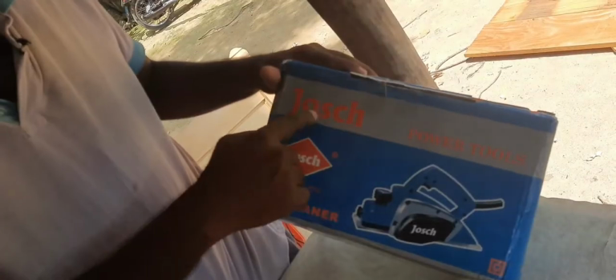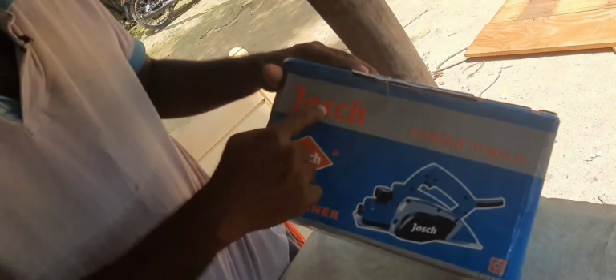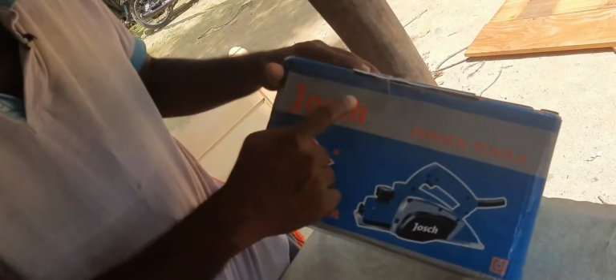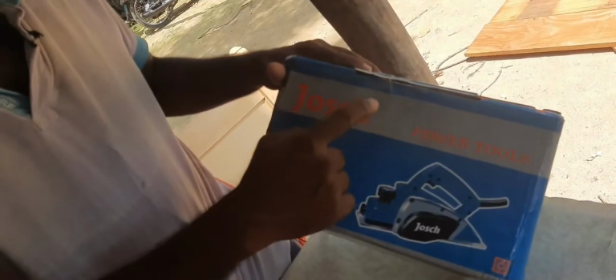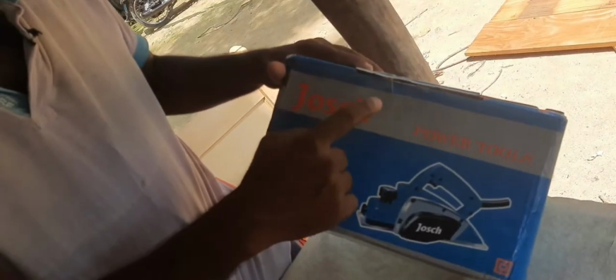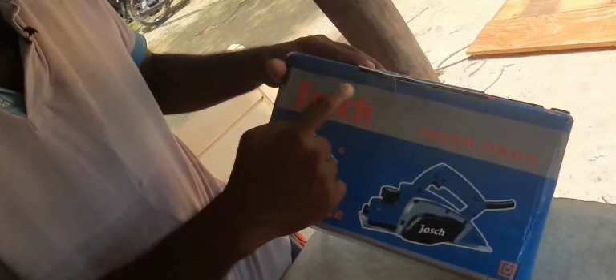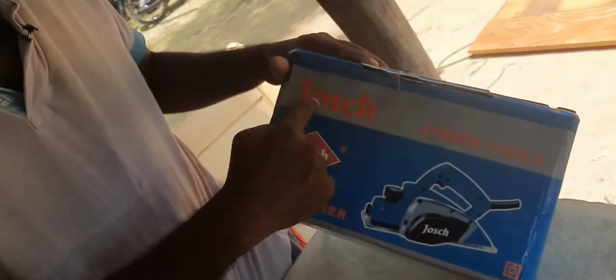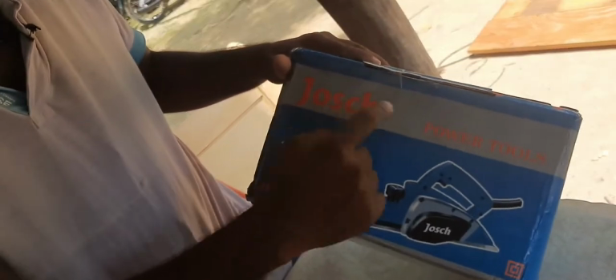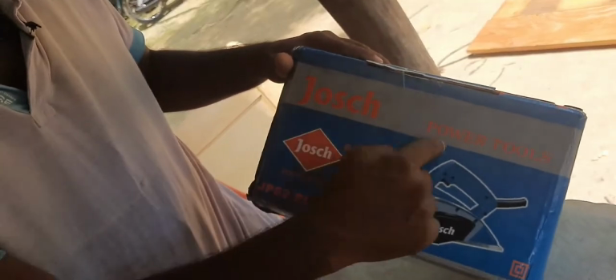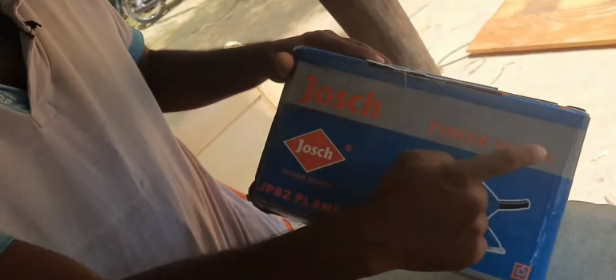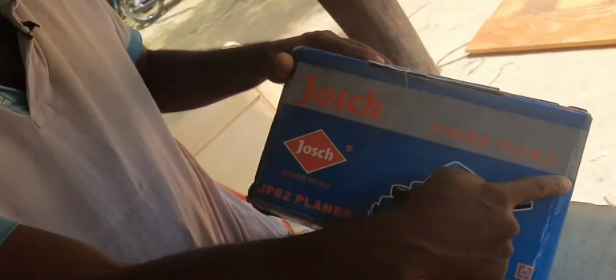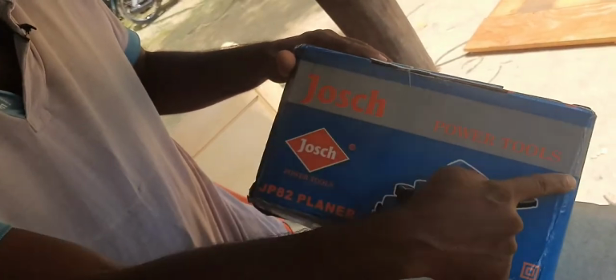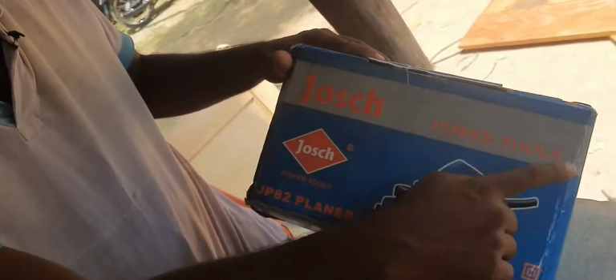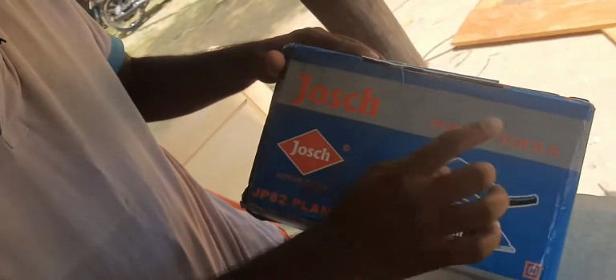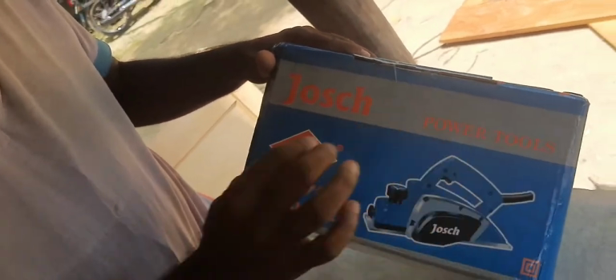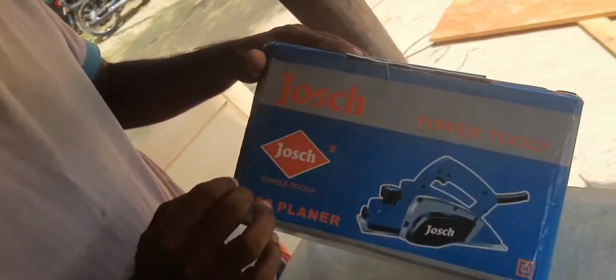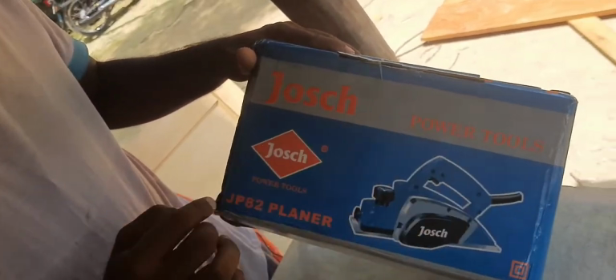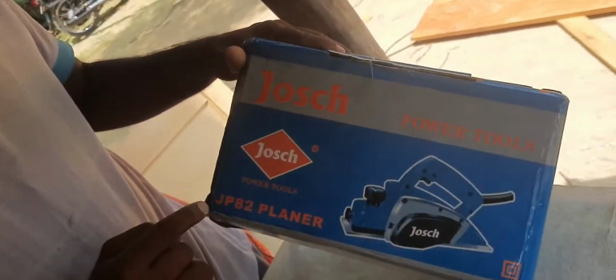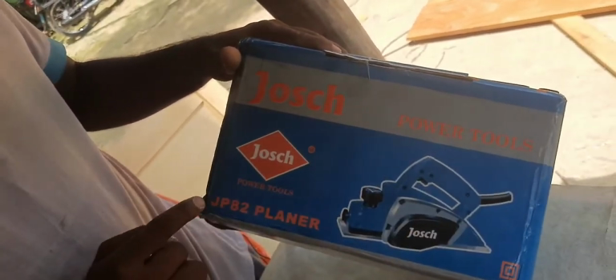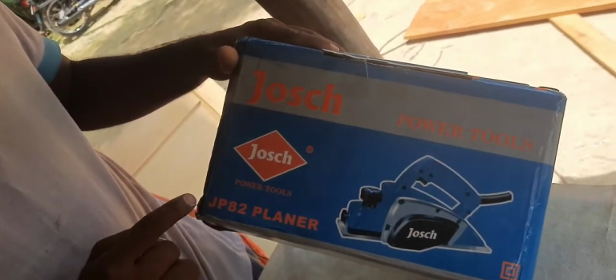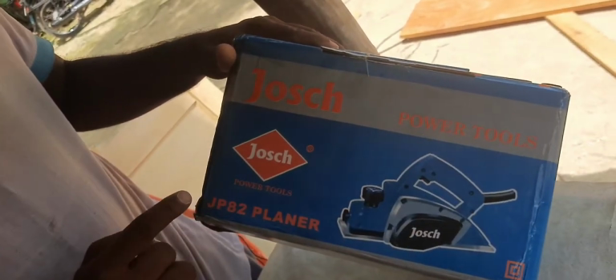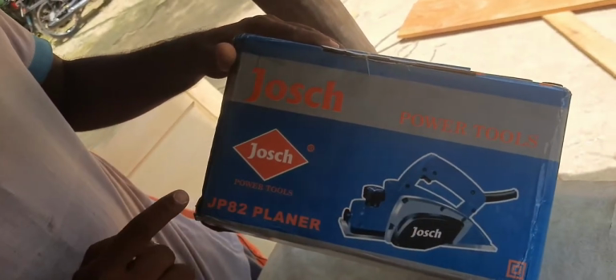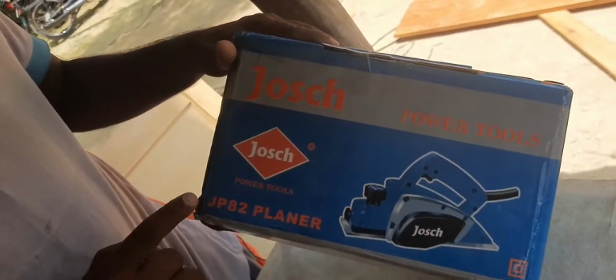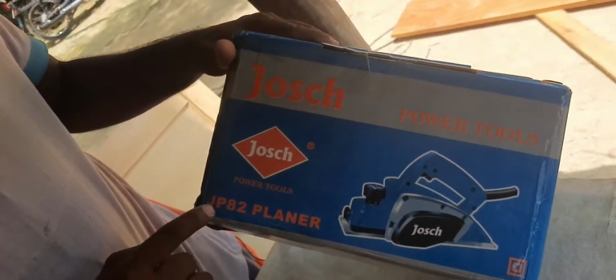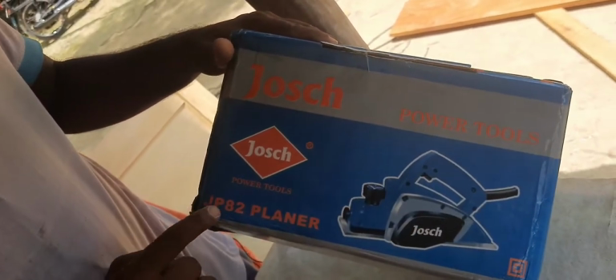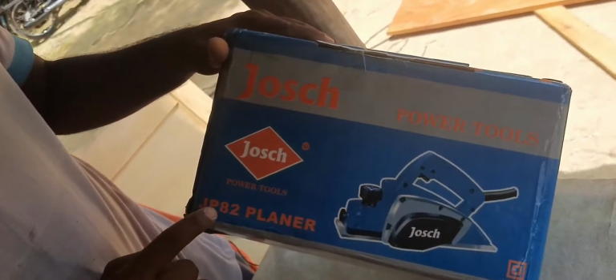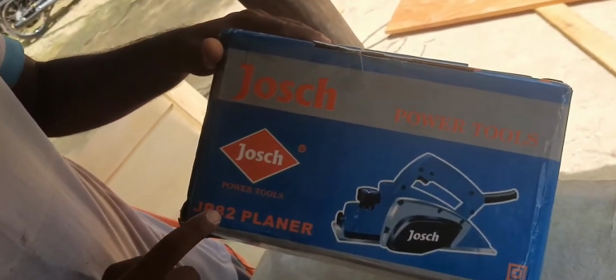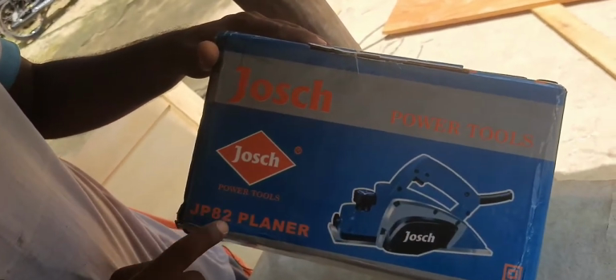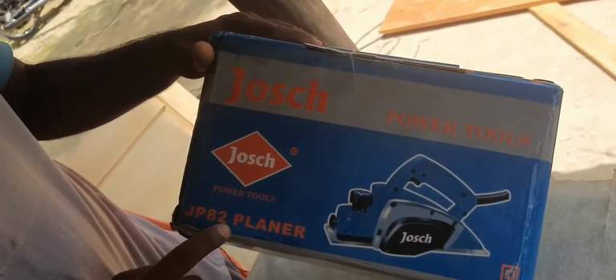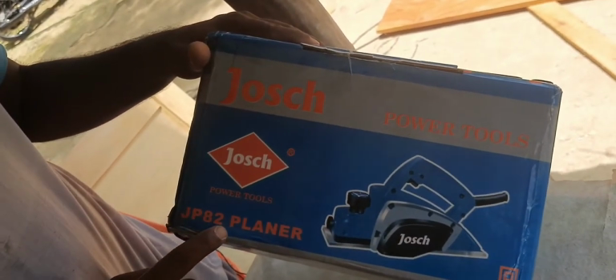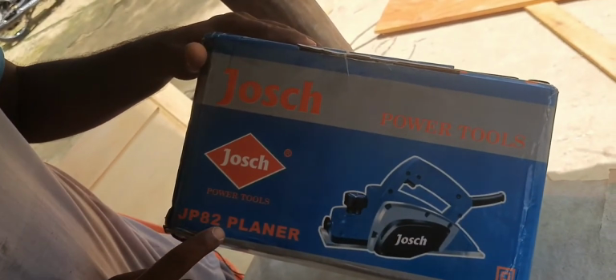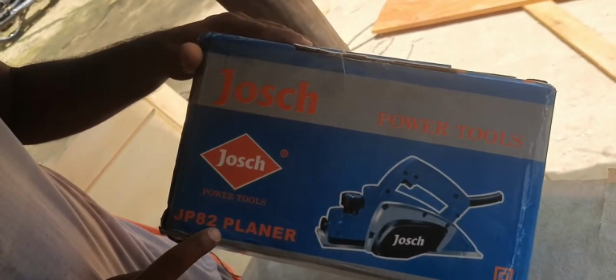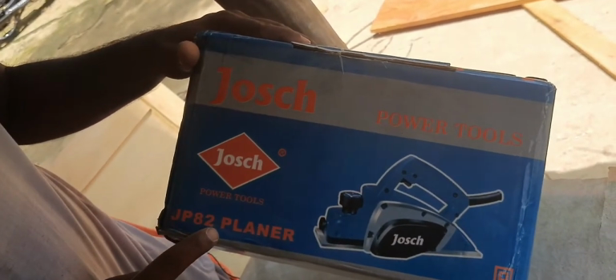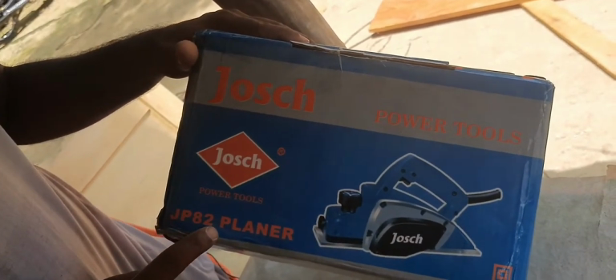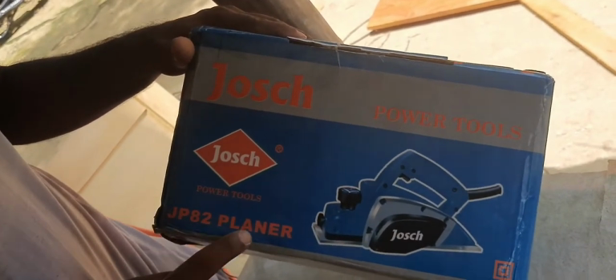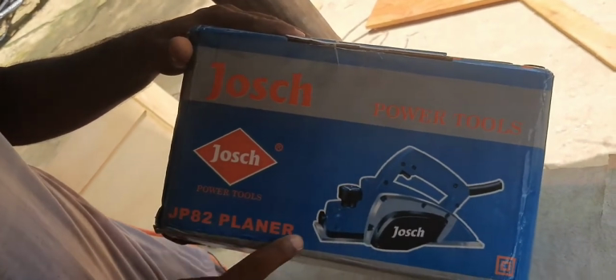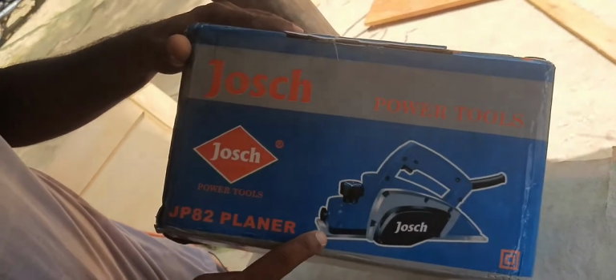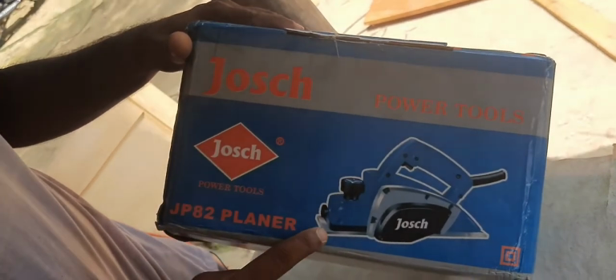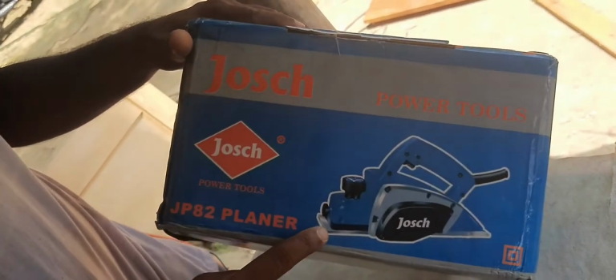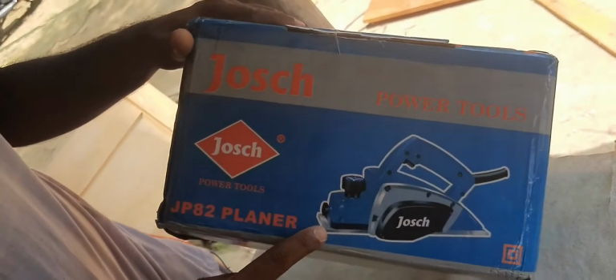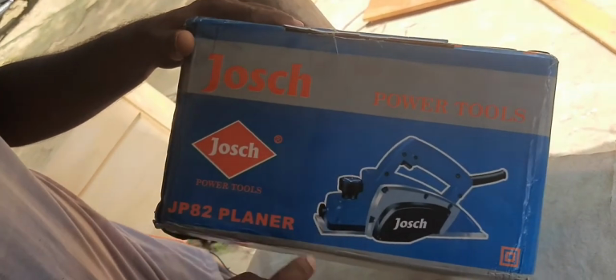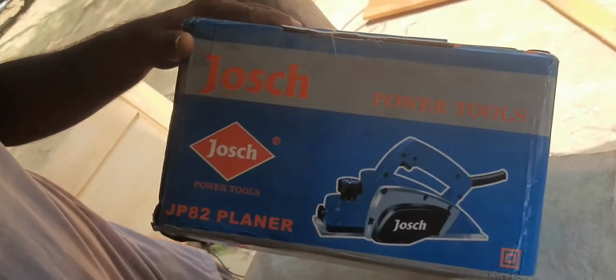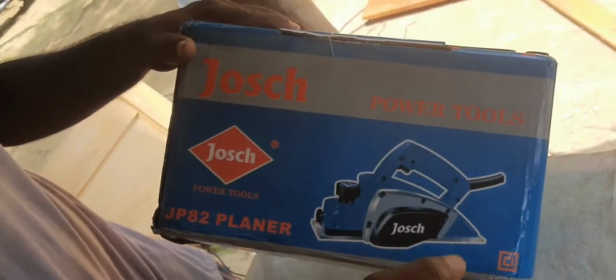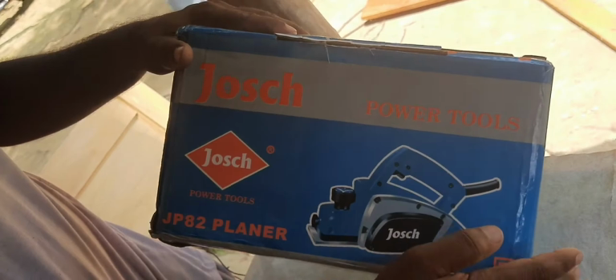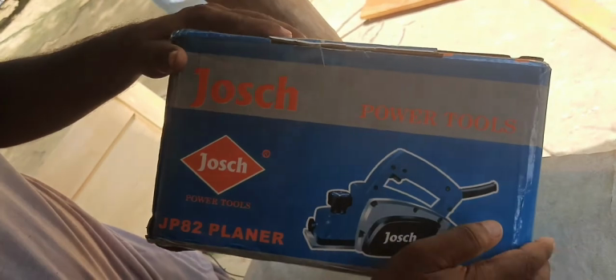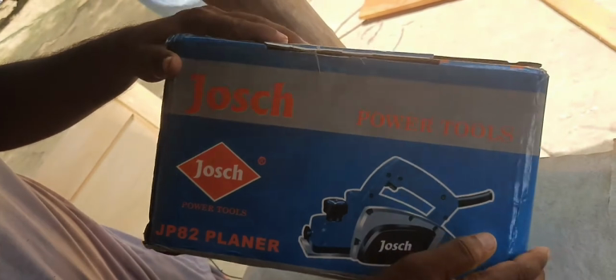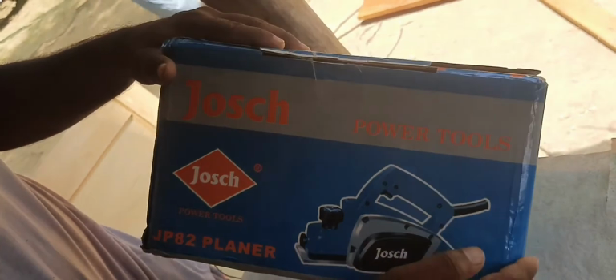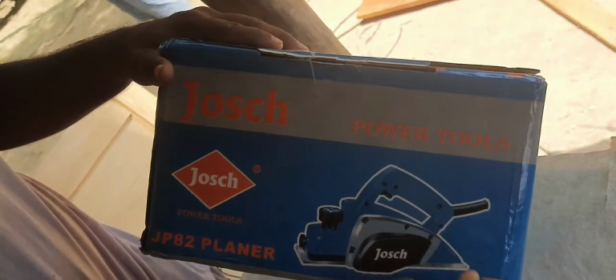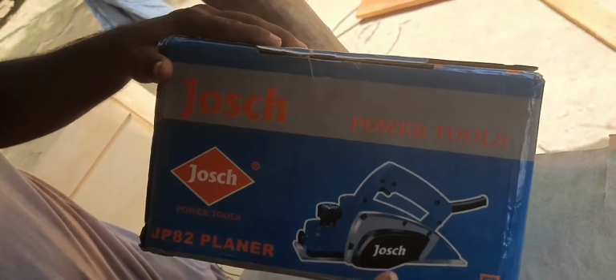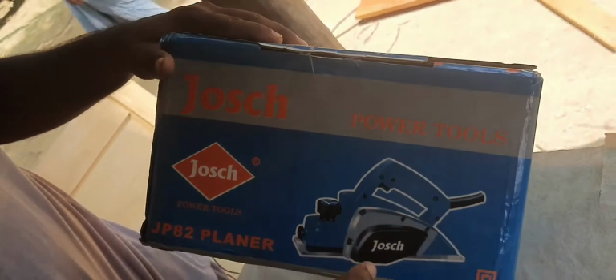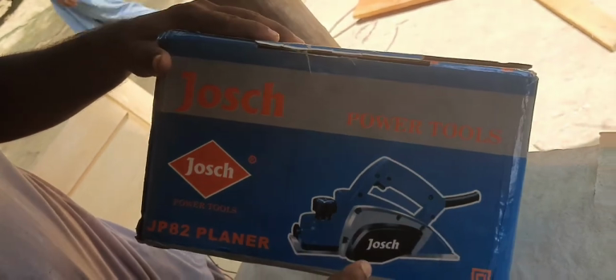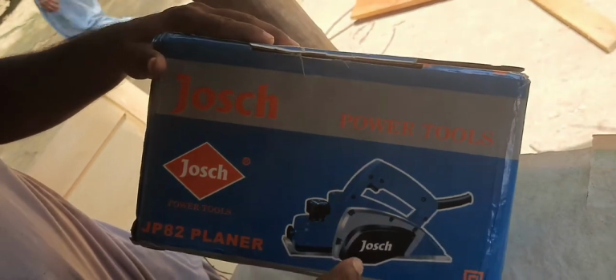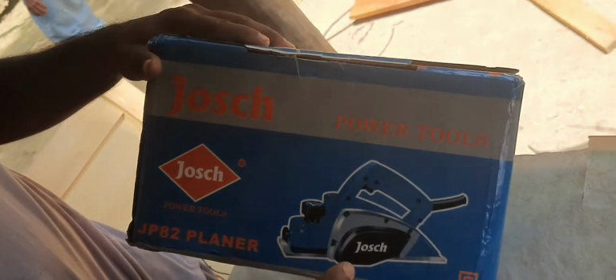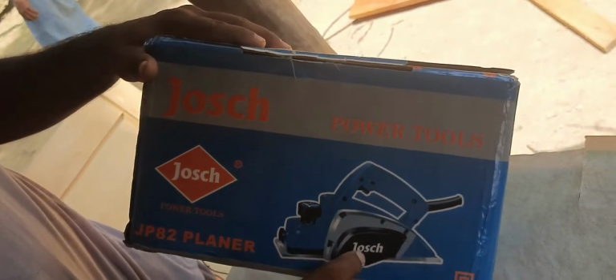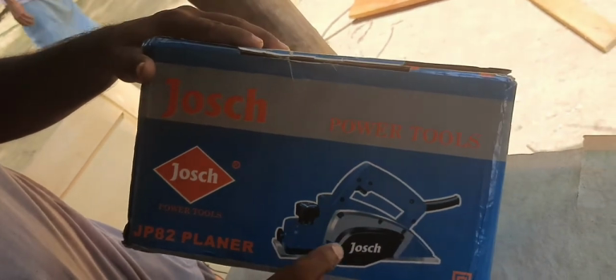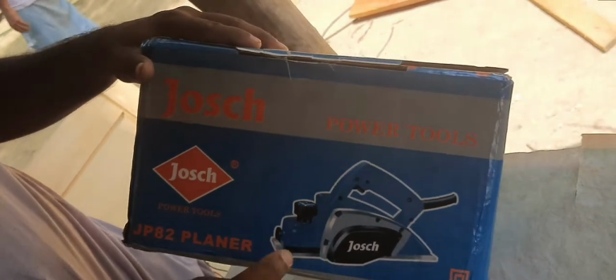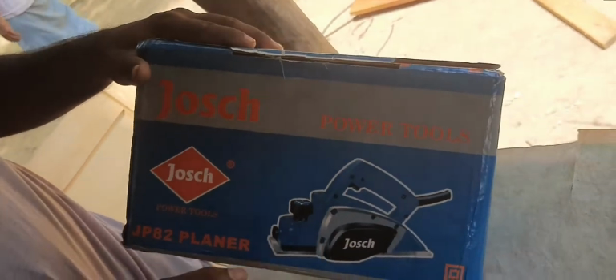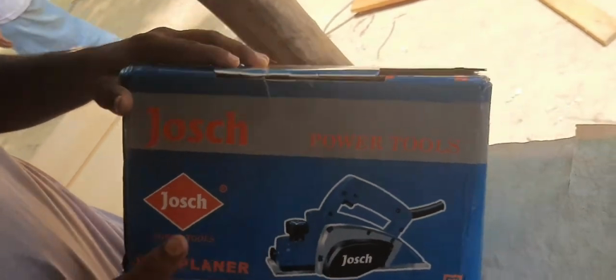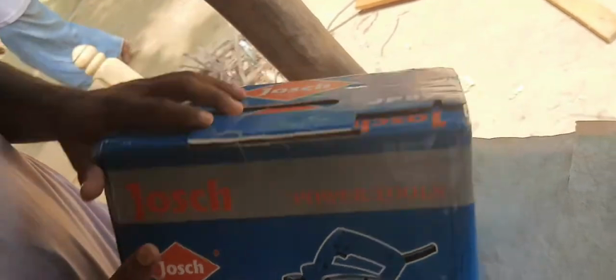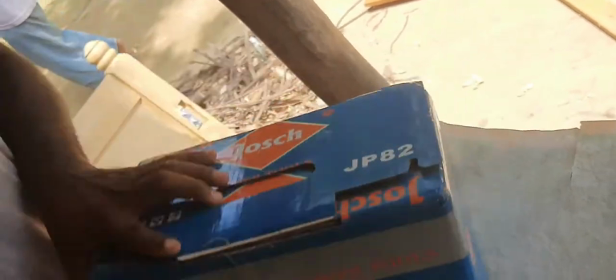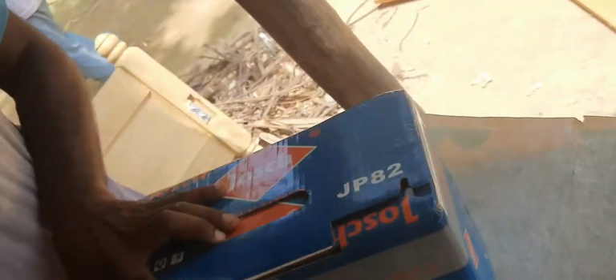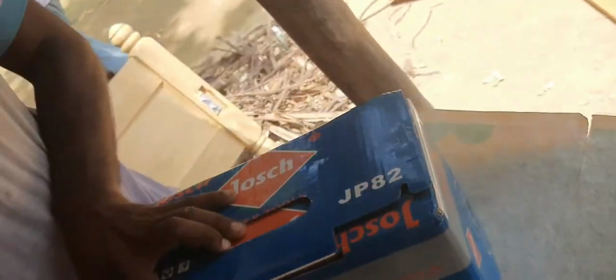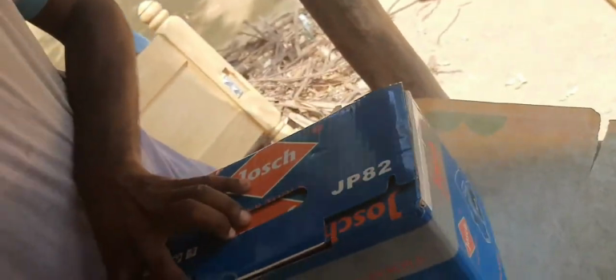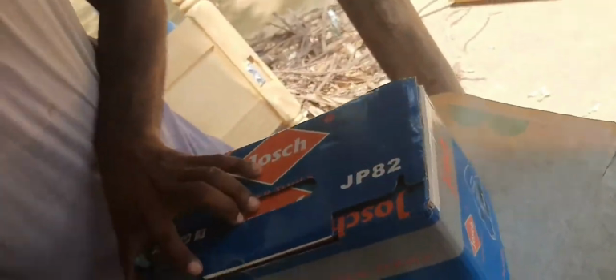This is the Jaws Power Tool JP822 planer — a planer machine from the Jaws Company.